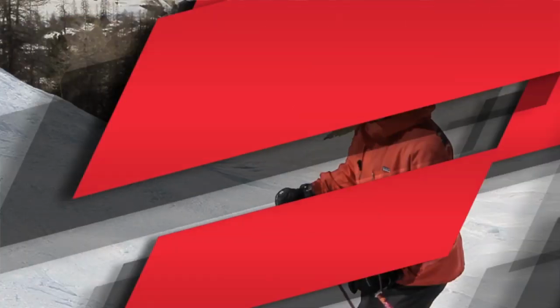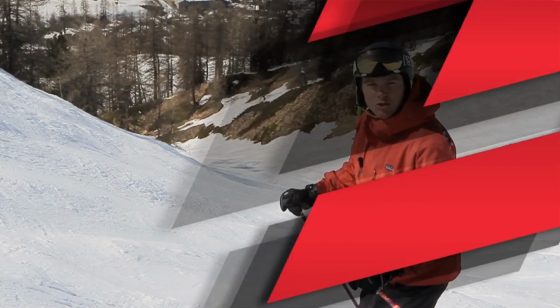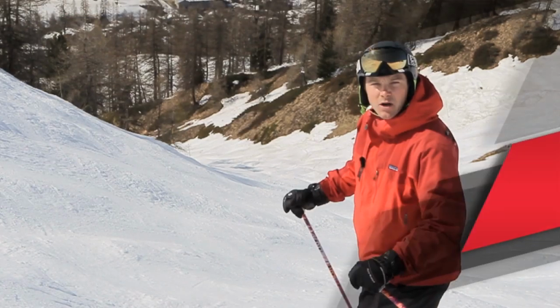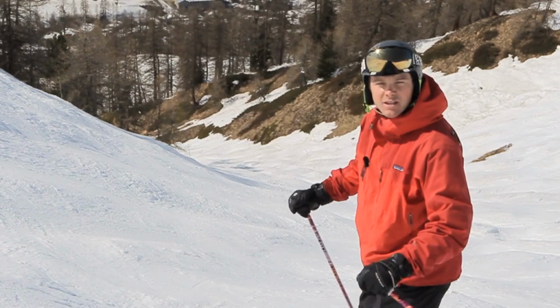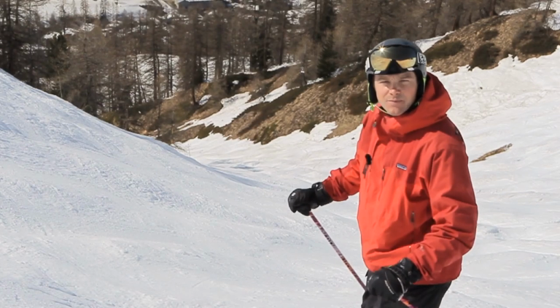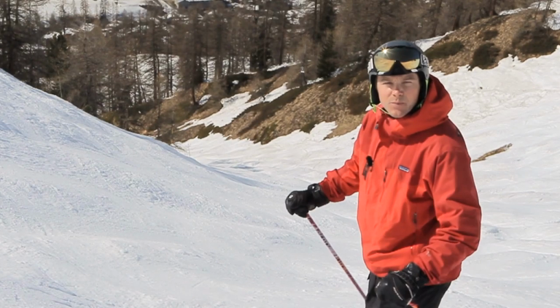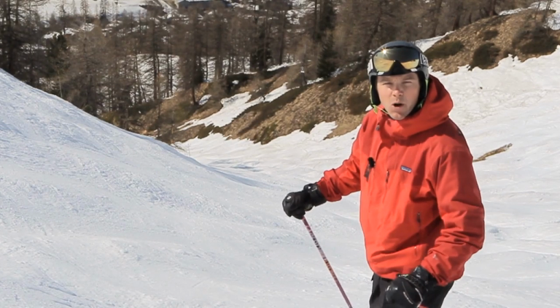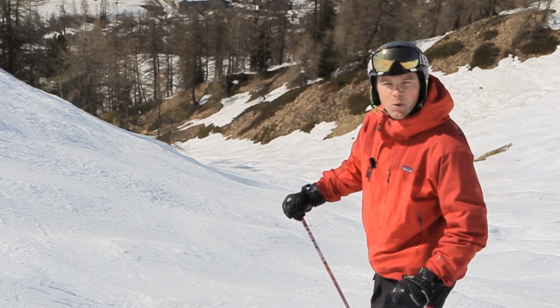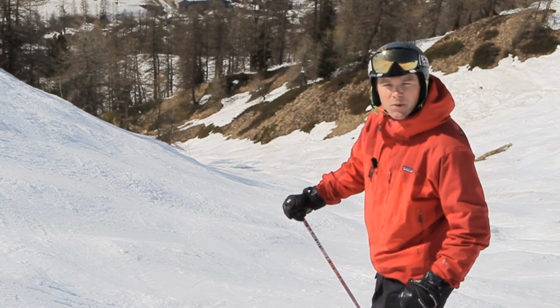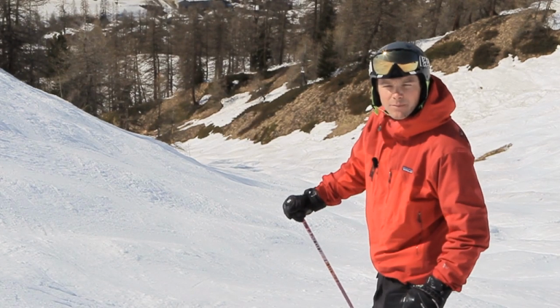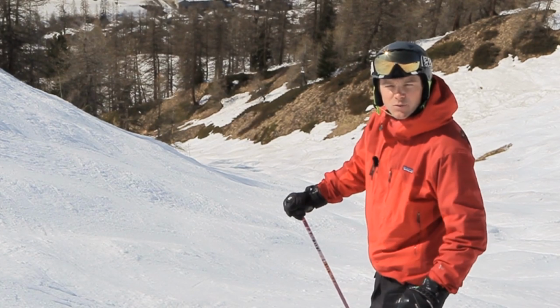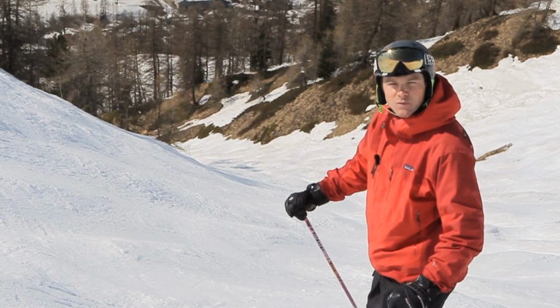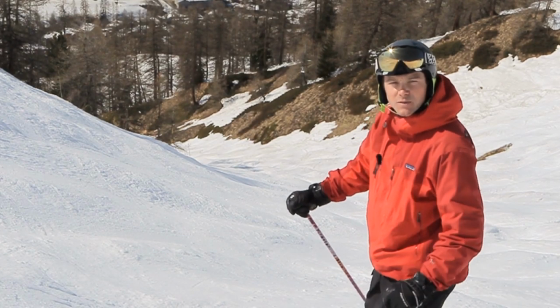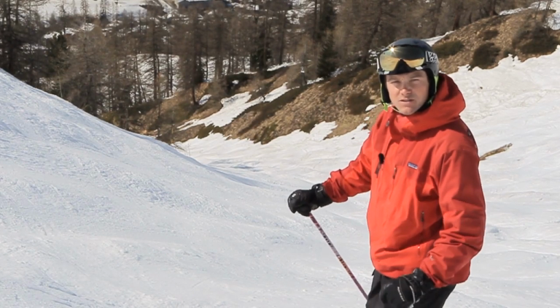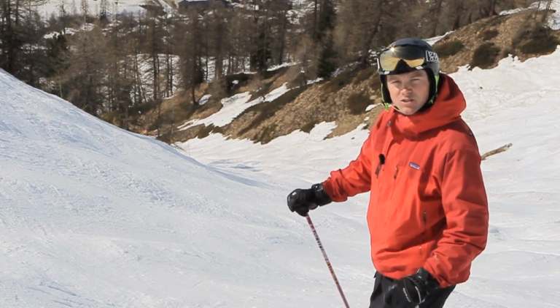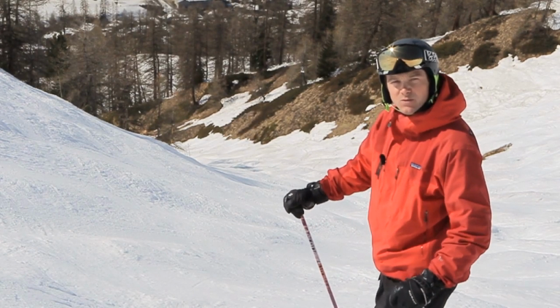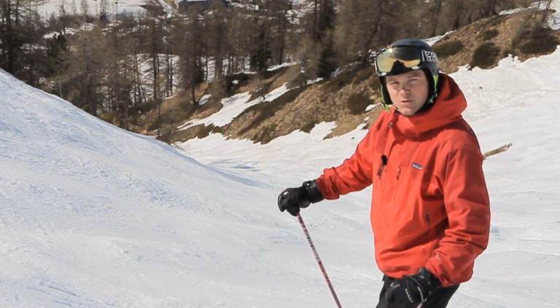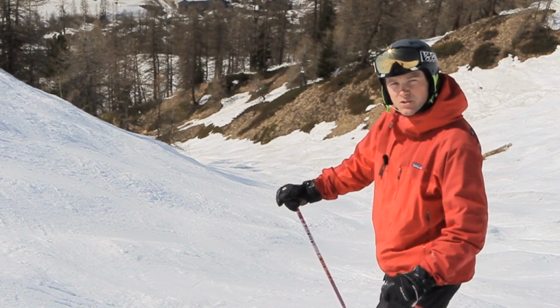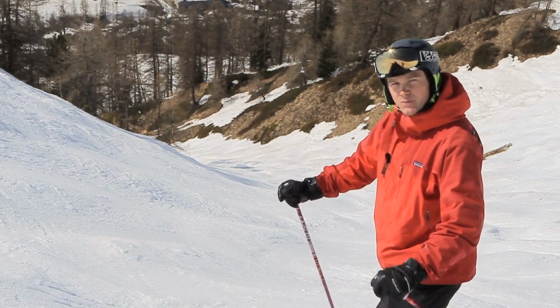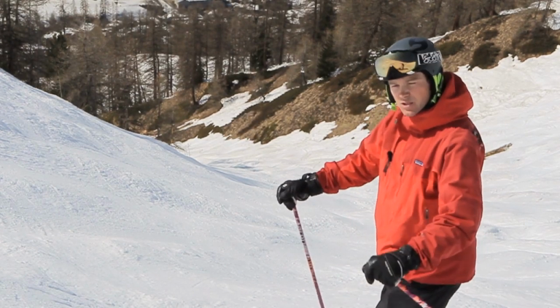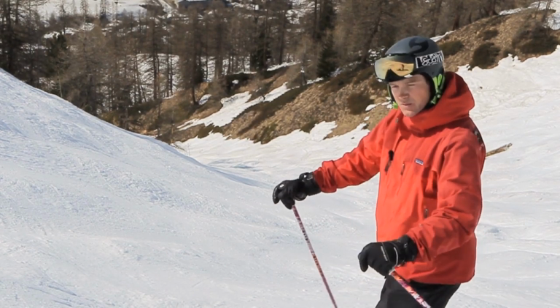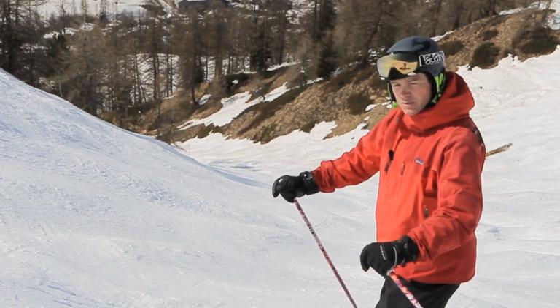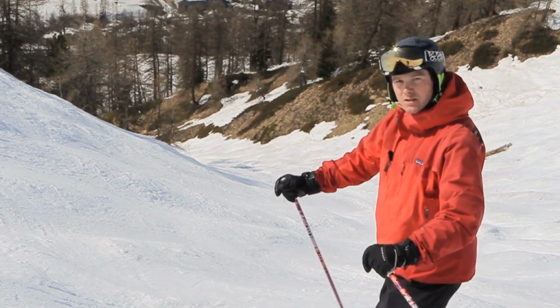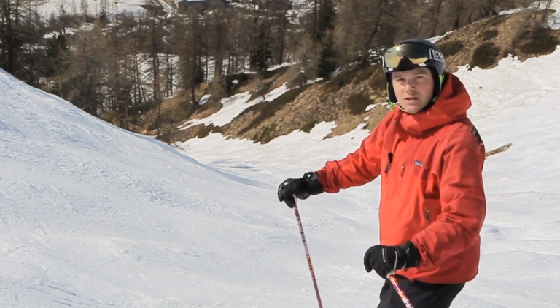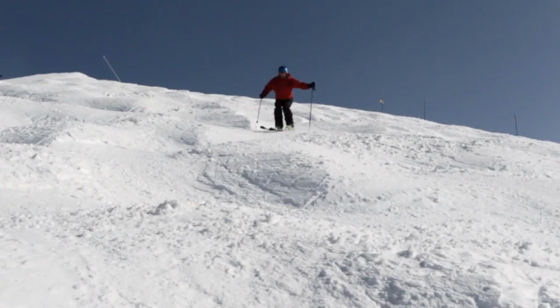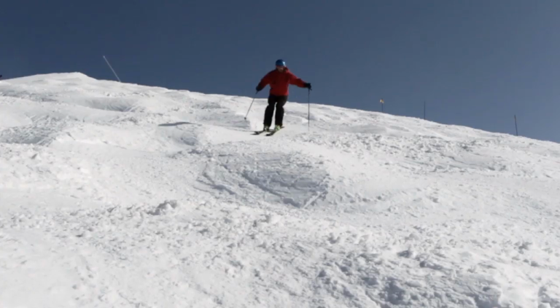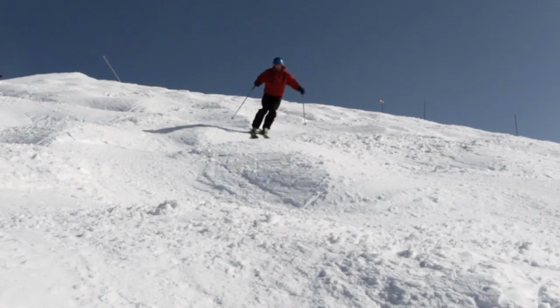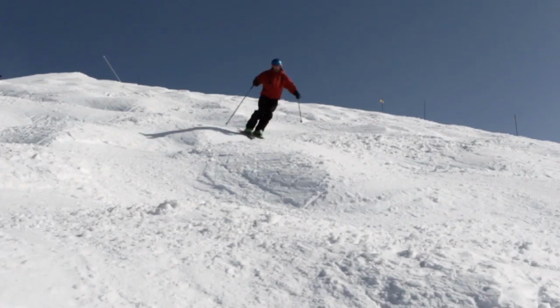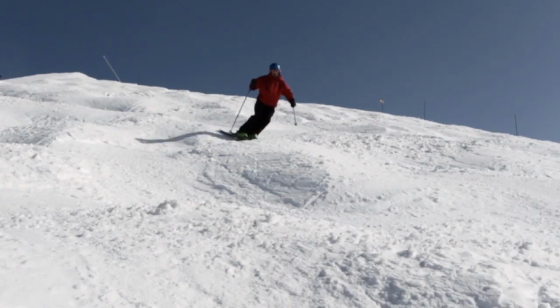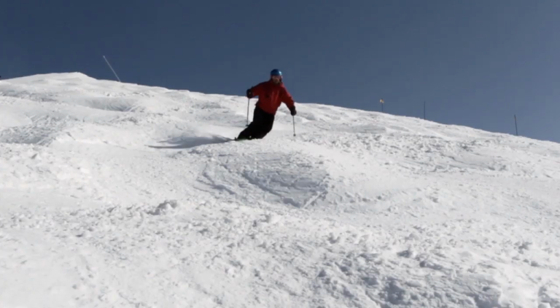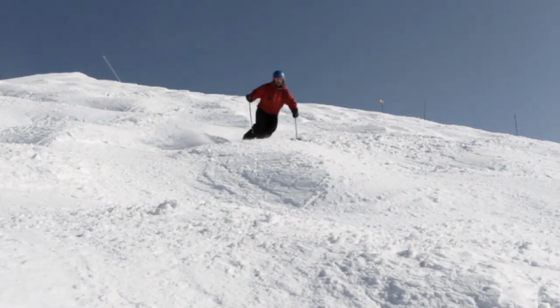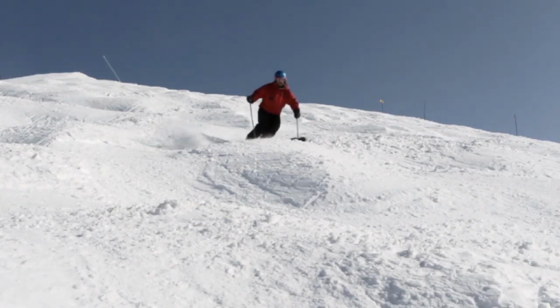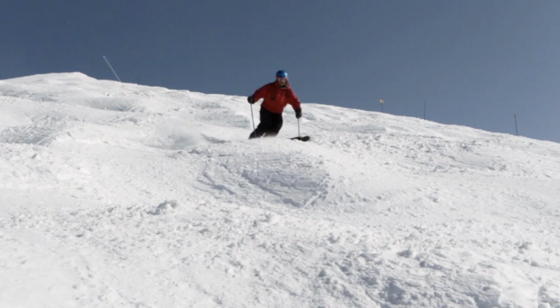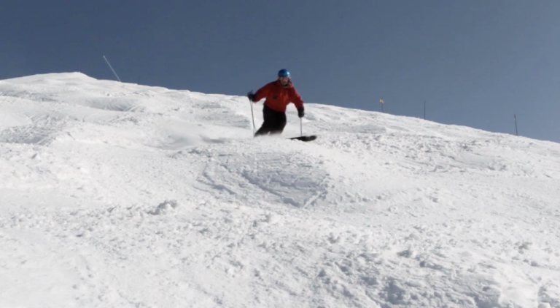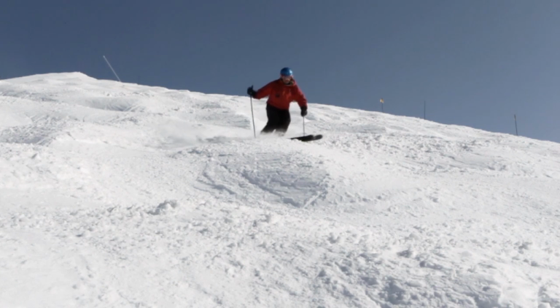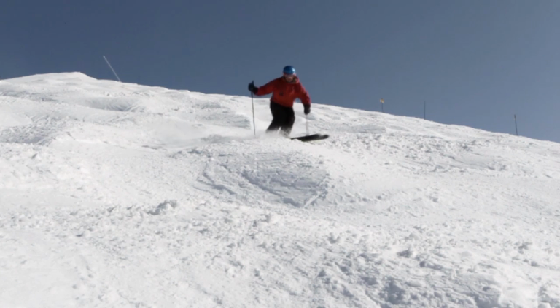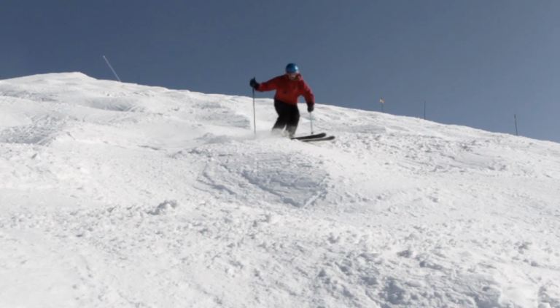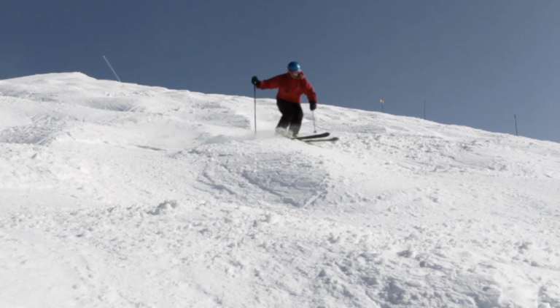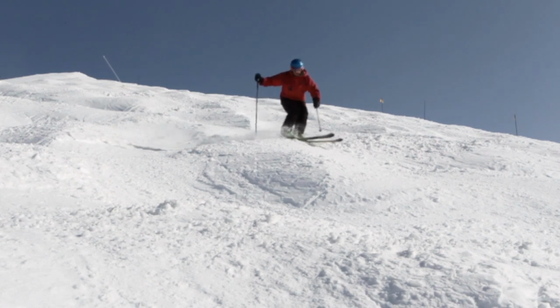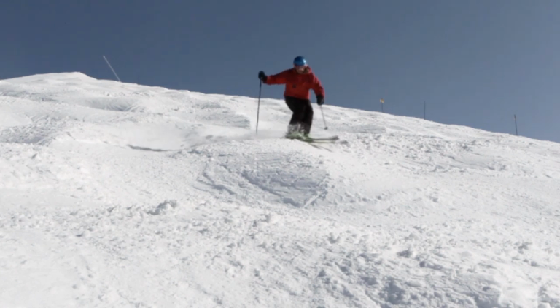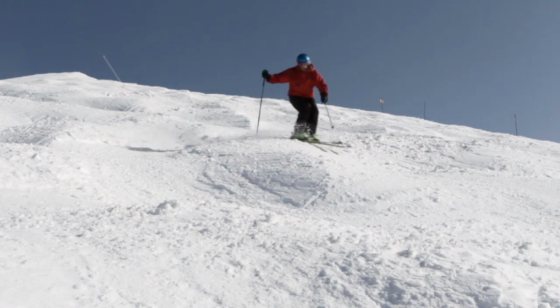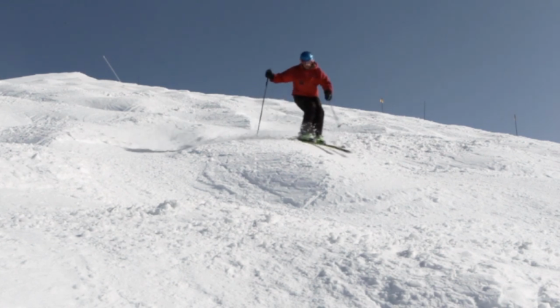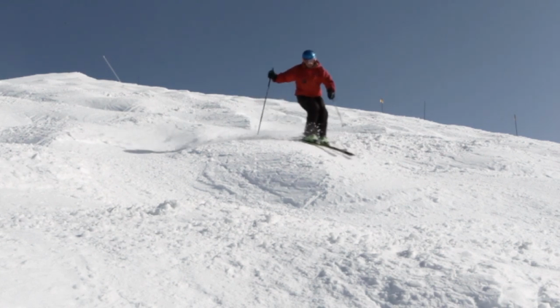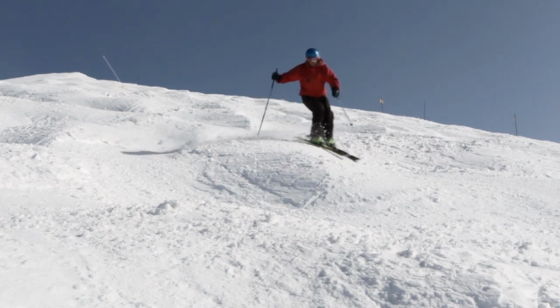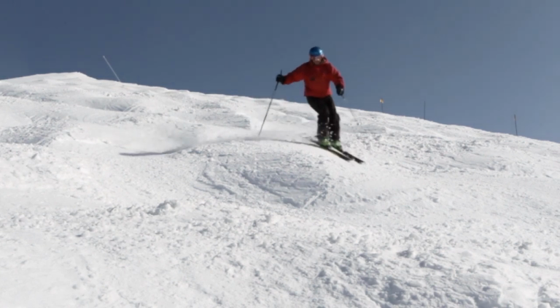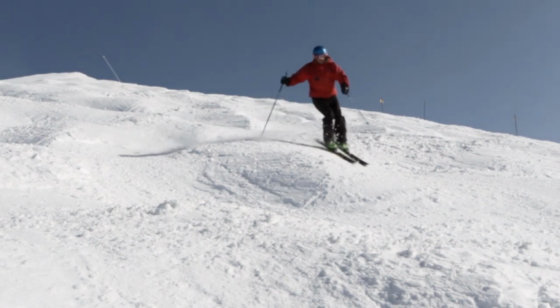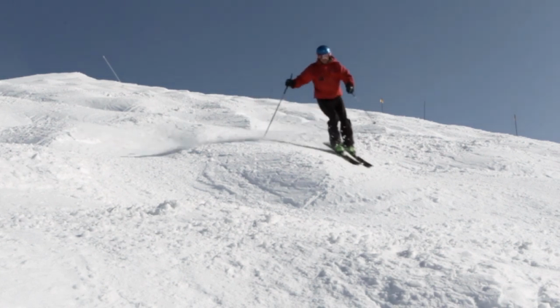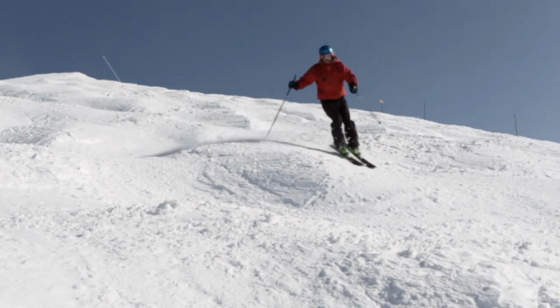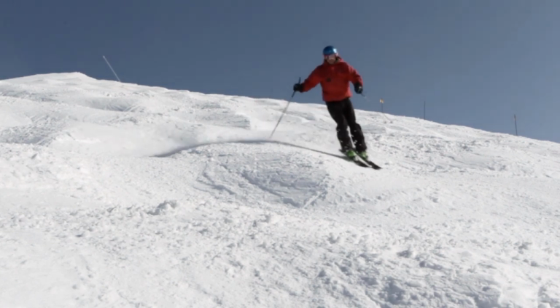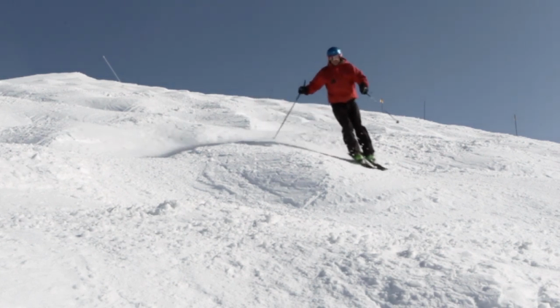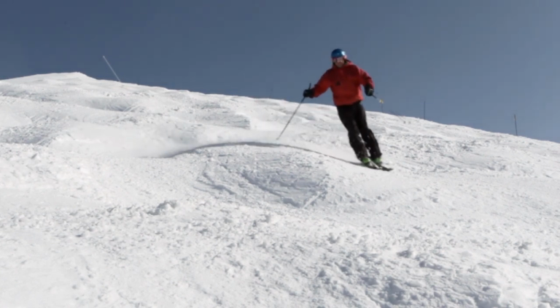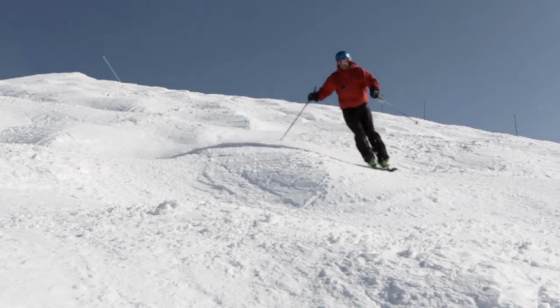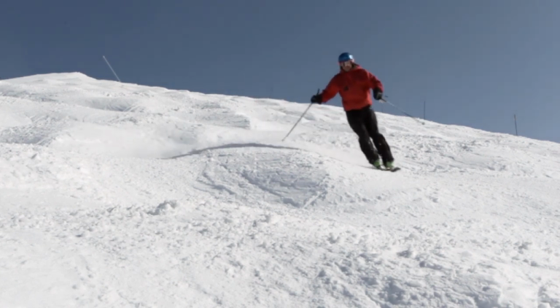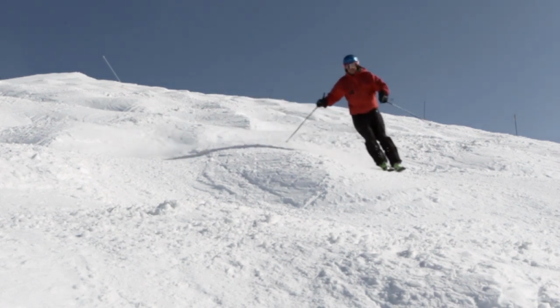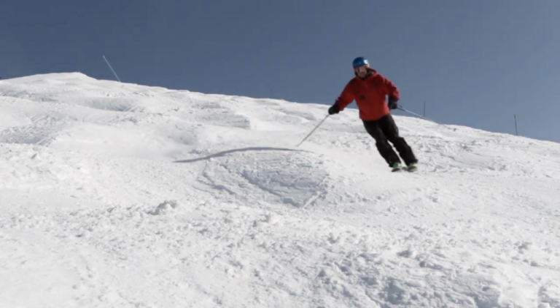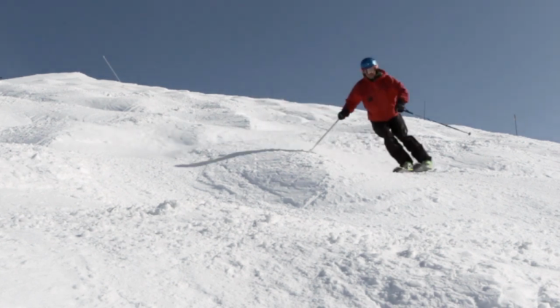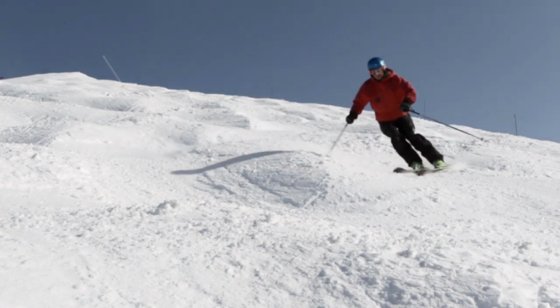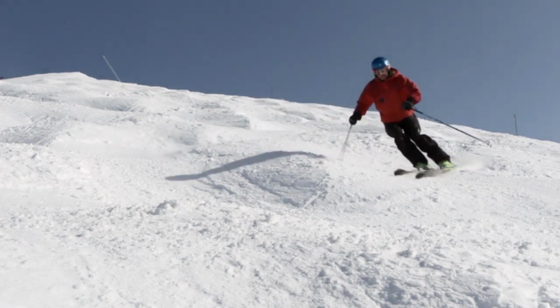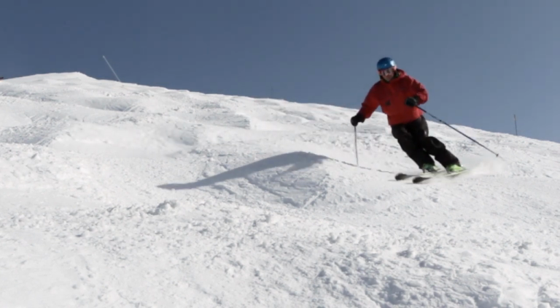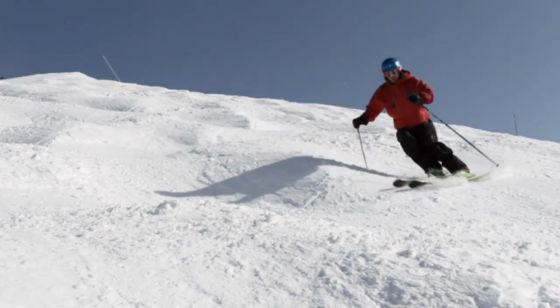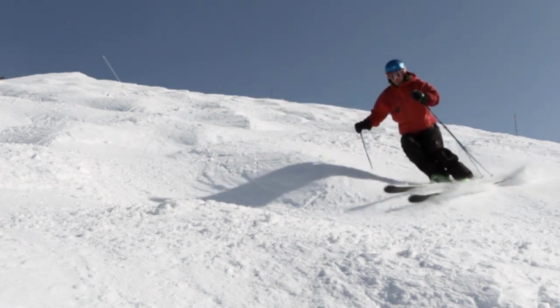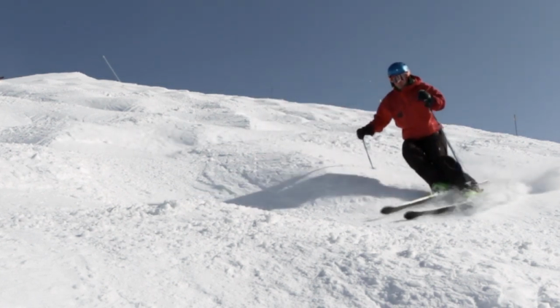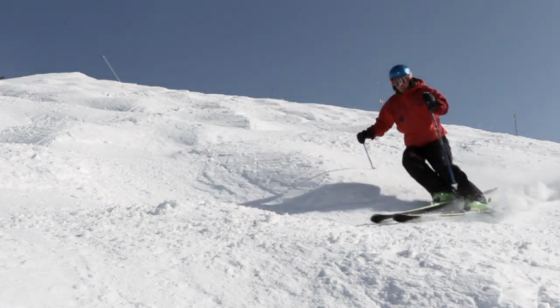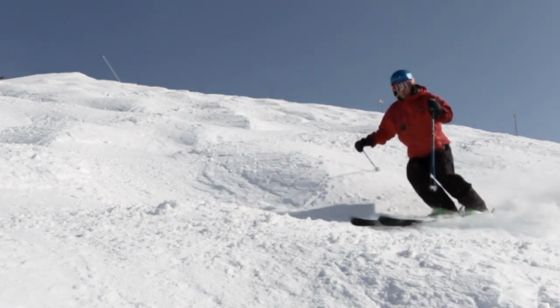Try and keep the pole plant movements as small as possible. Use your hand and your wrist to plant the pole, and plant the pole on the top of the bump.